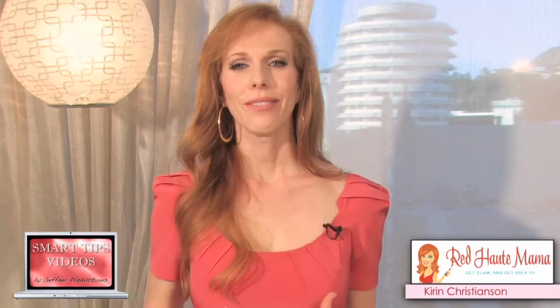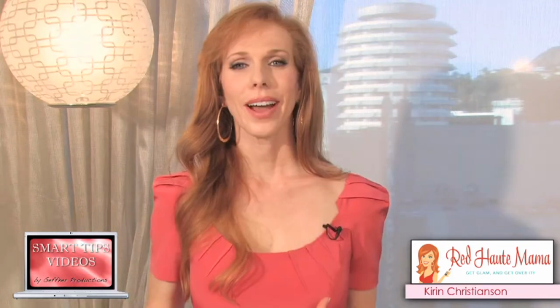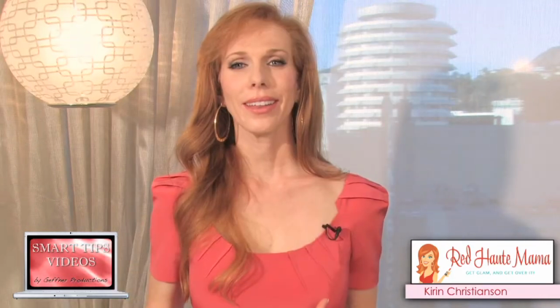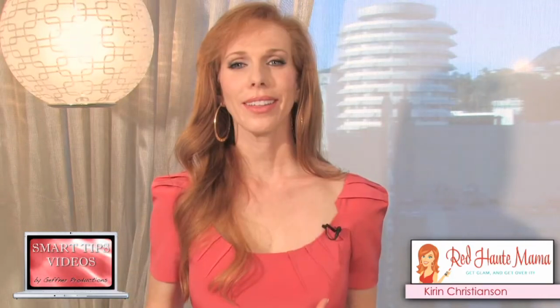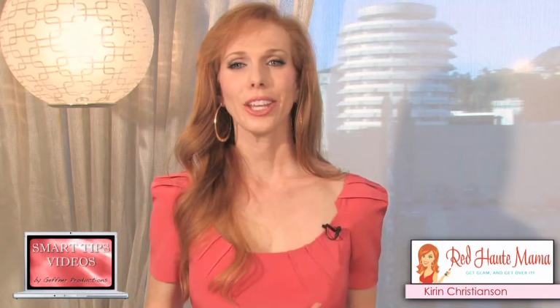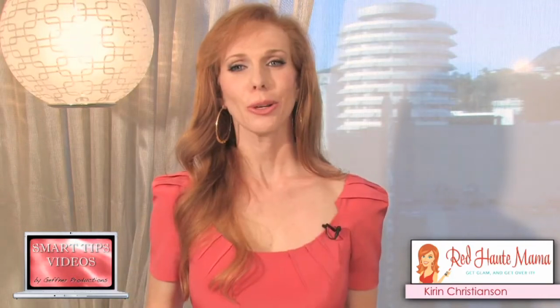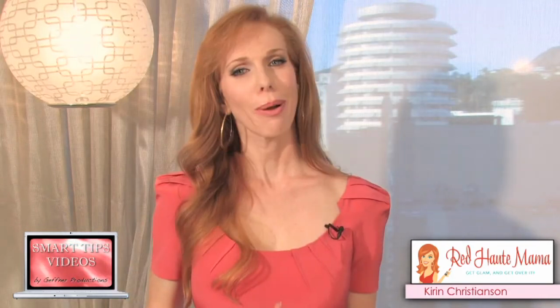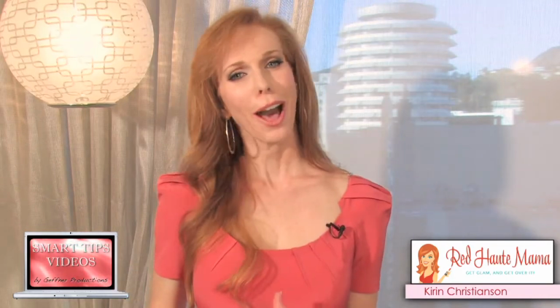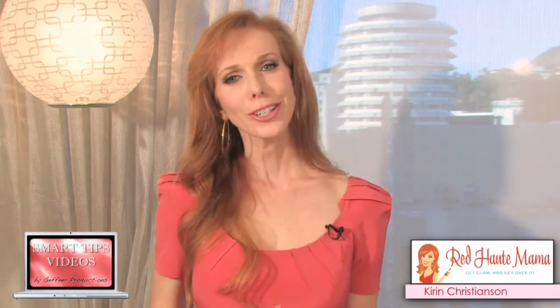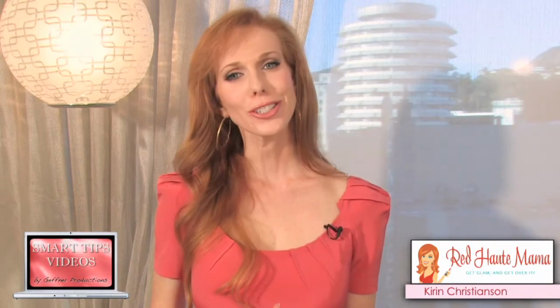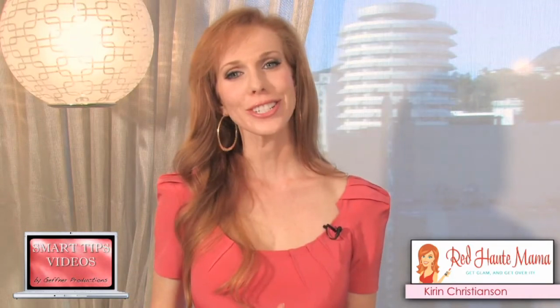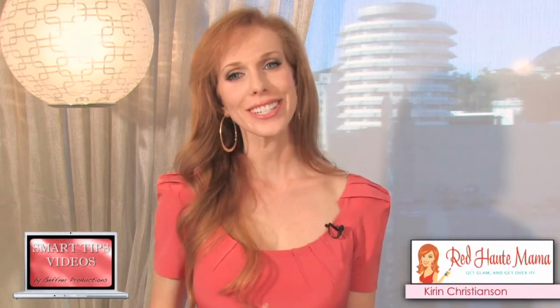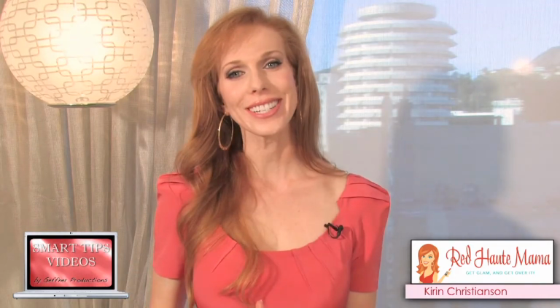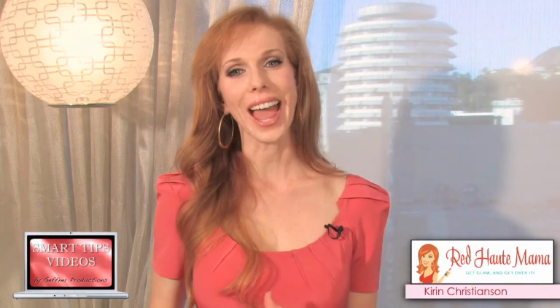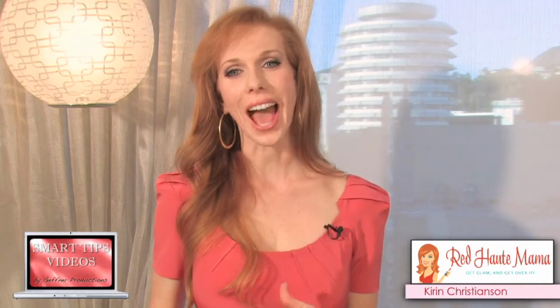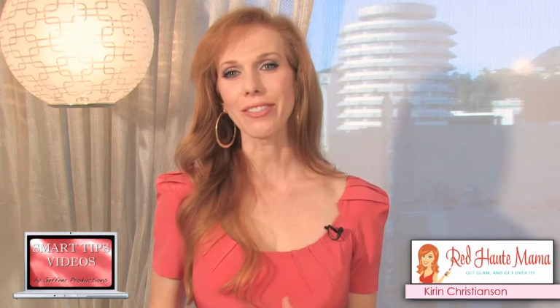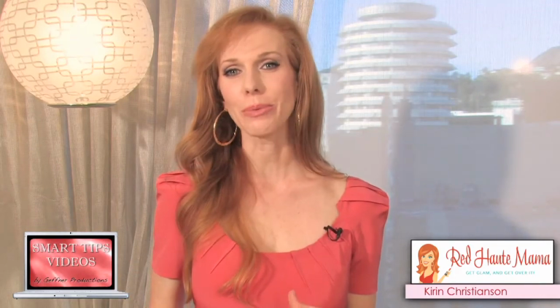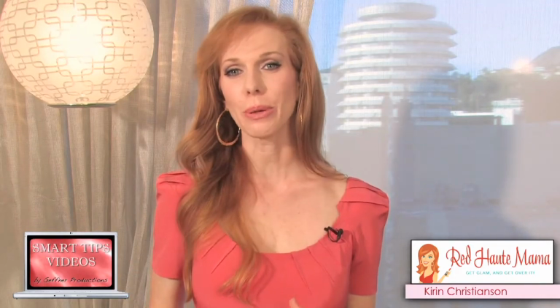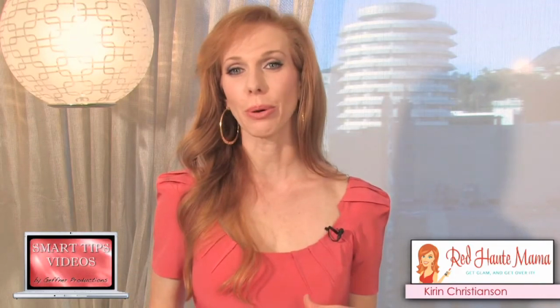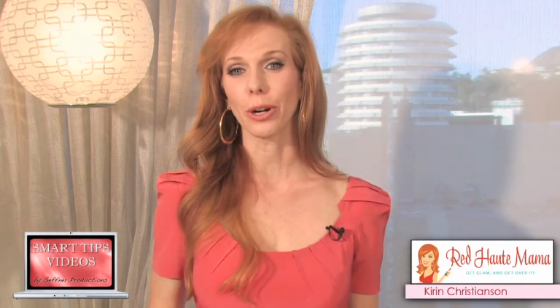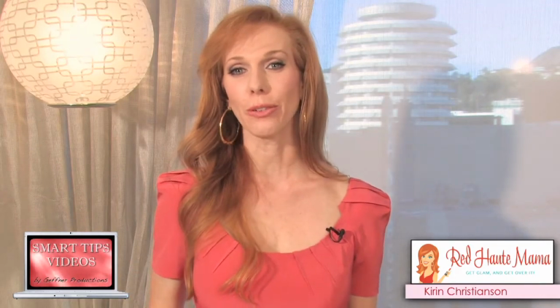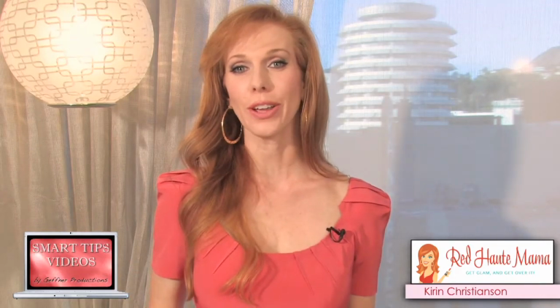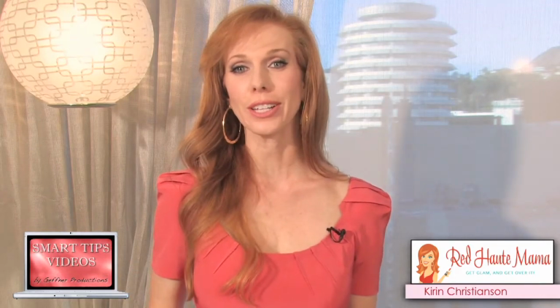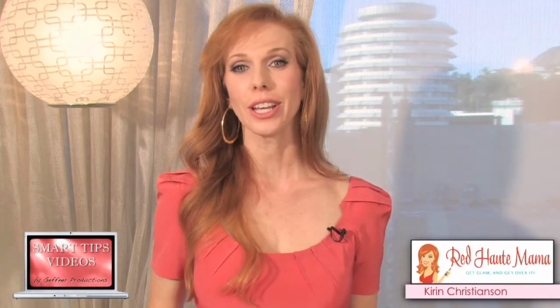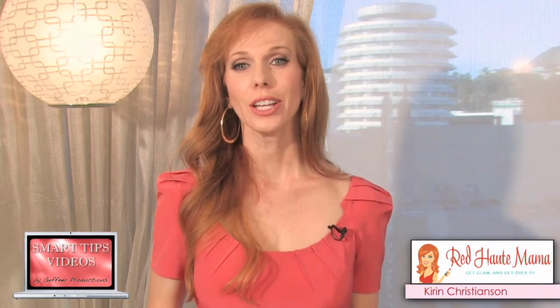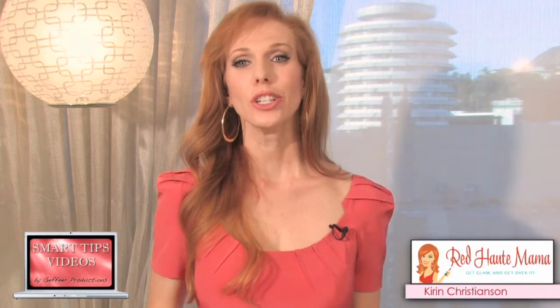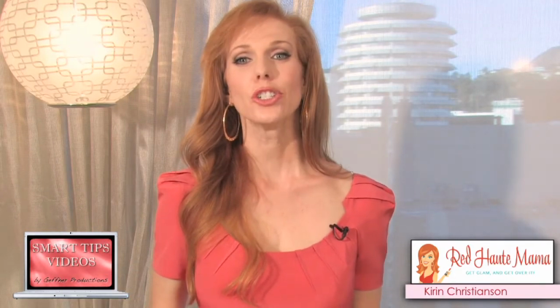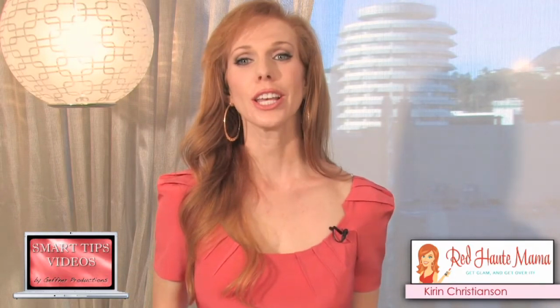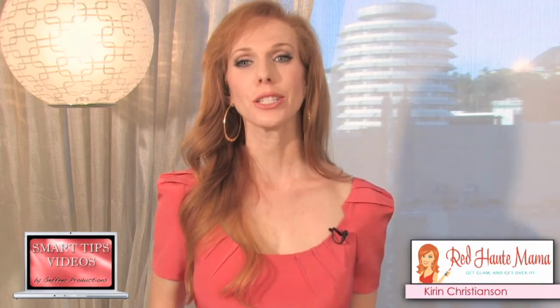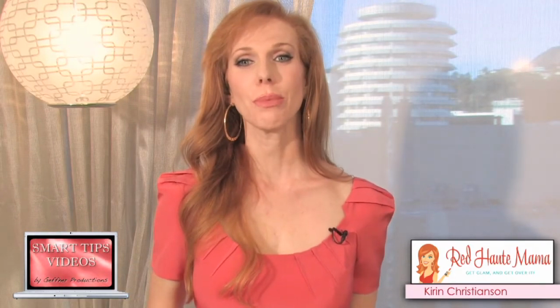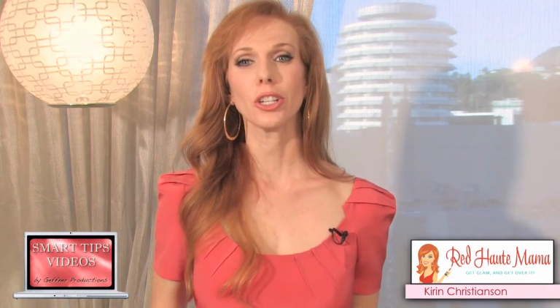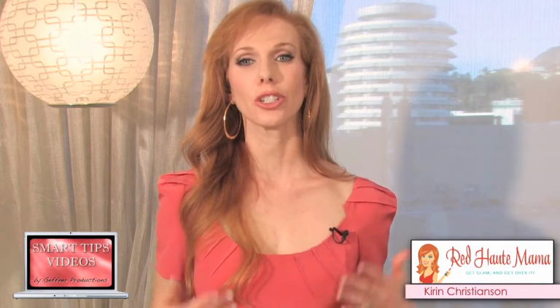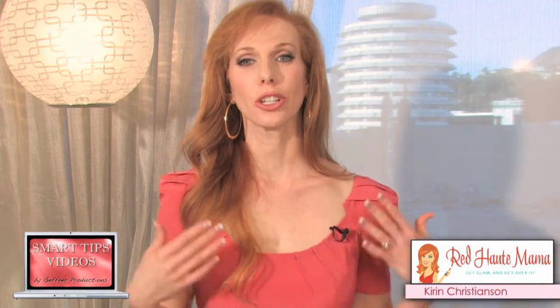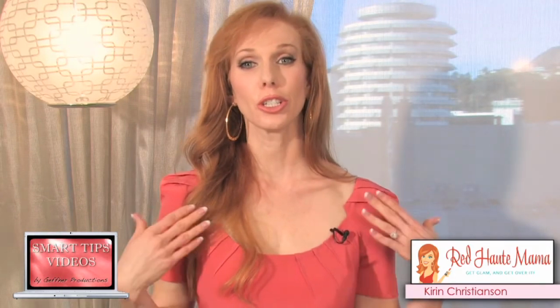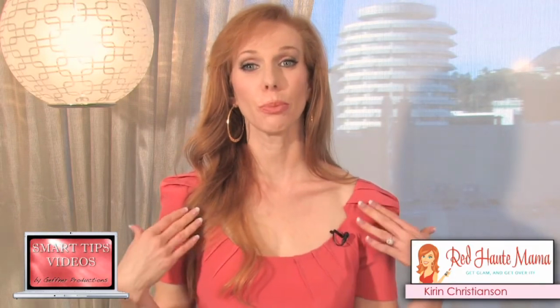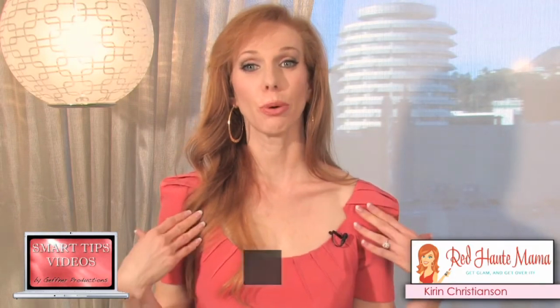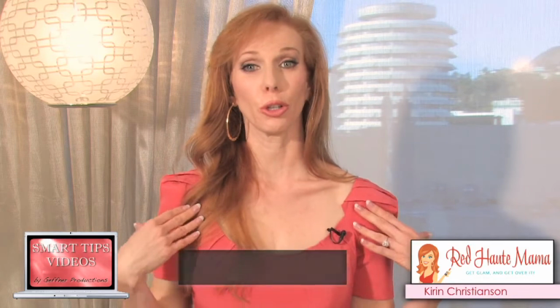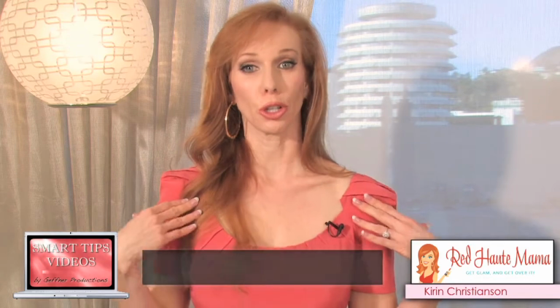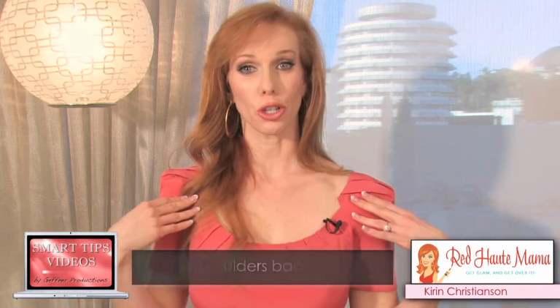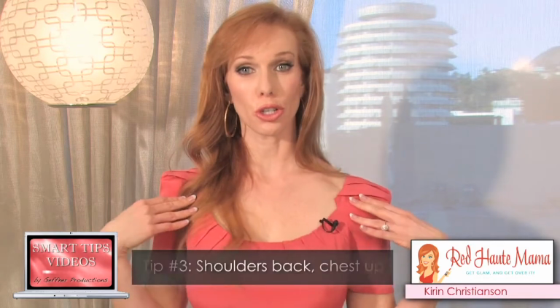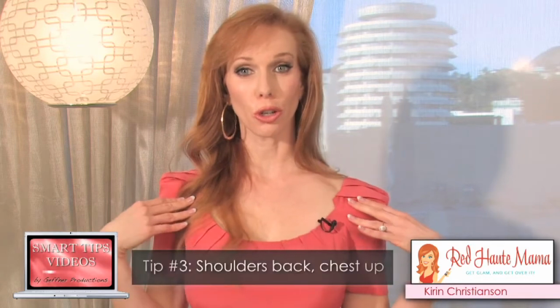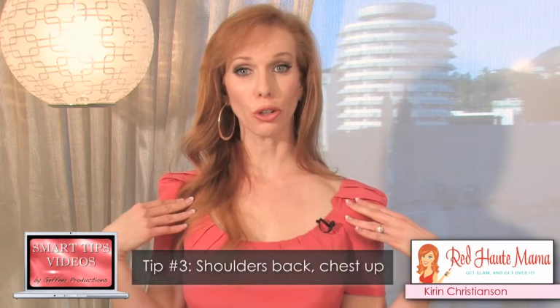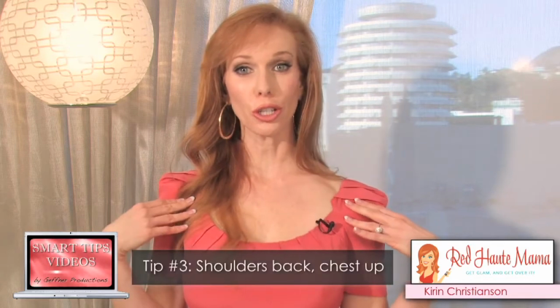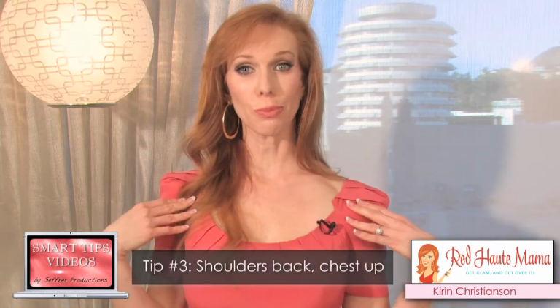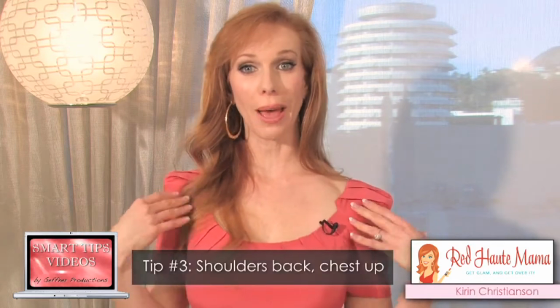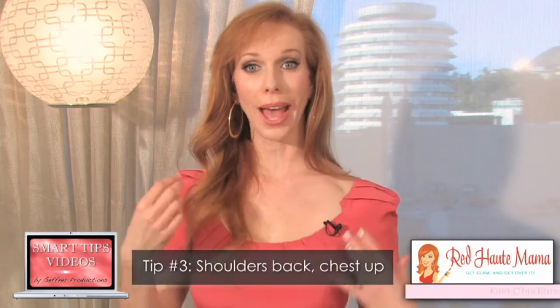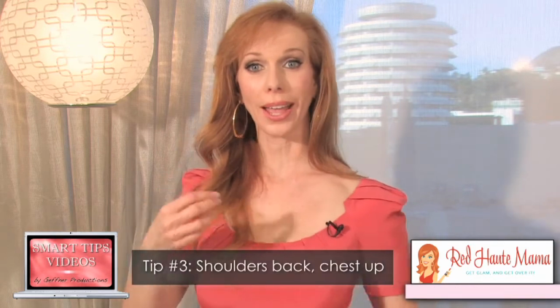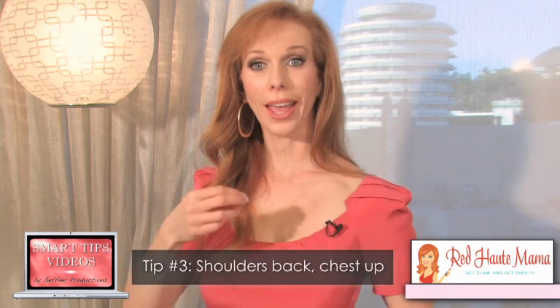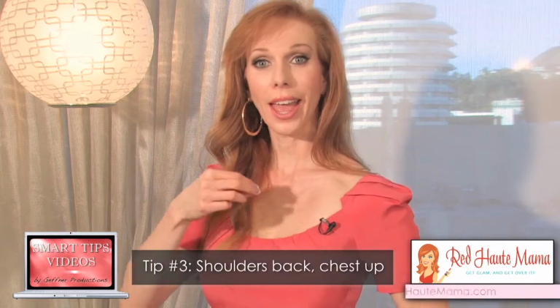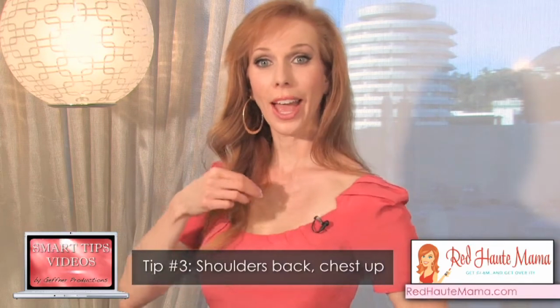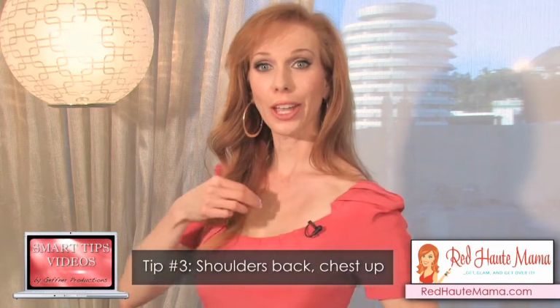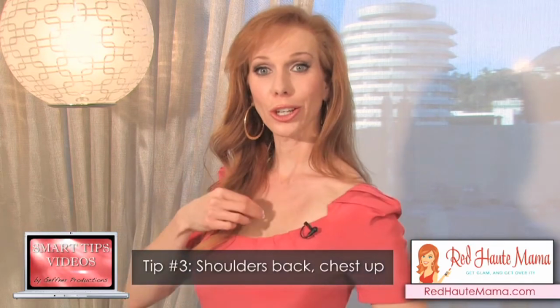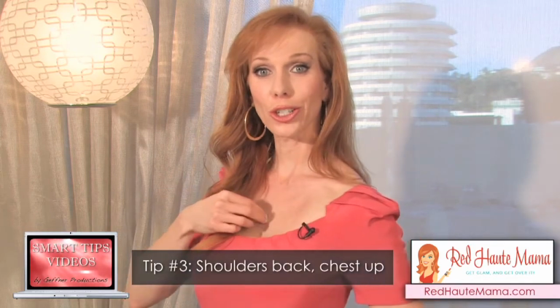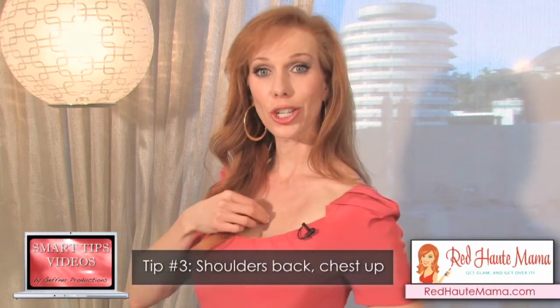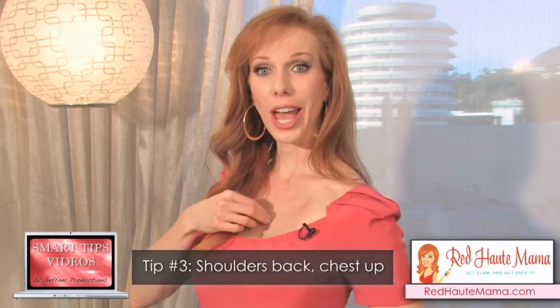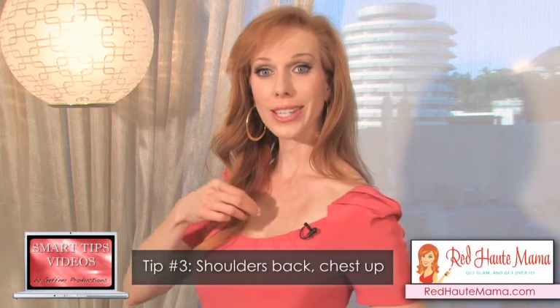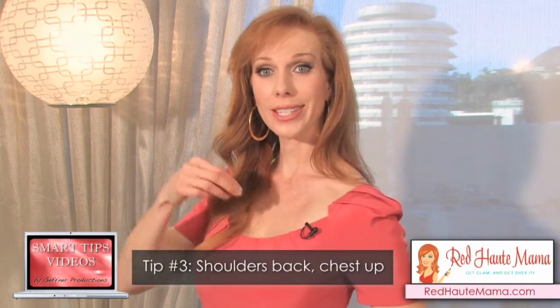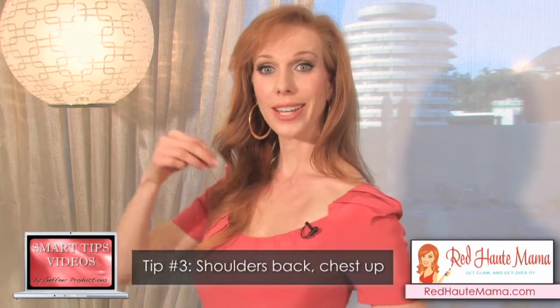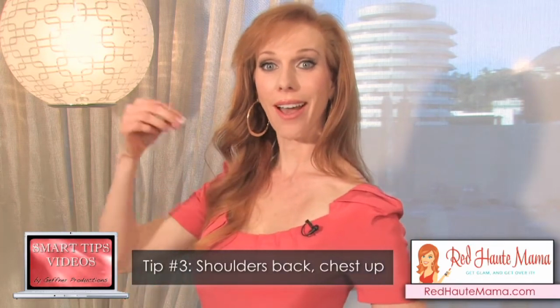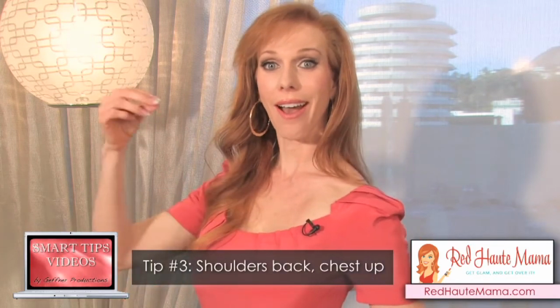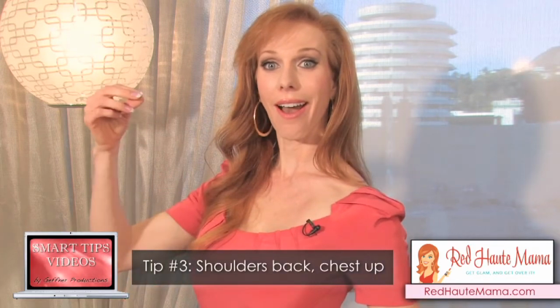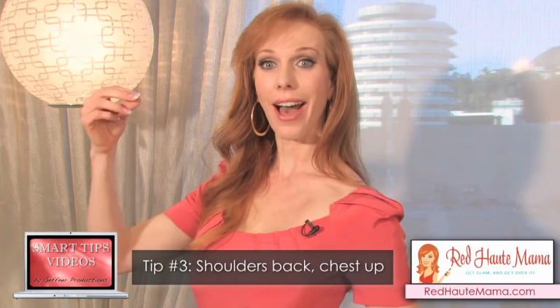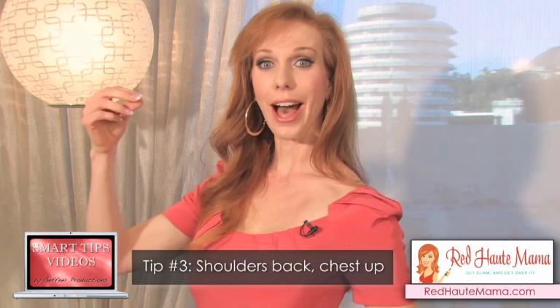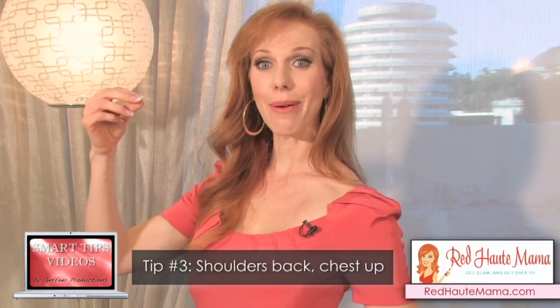And finally, your posture doesn't have to be perfect. Just make sure to pull your shoulders back and your chest up.